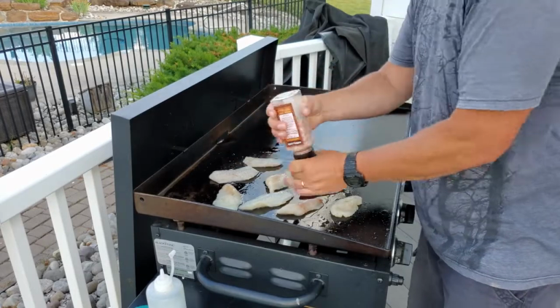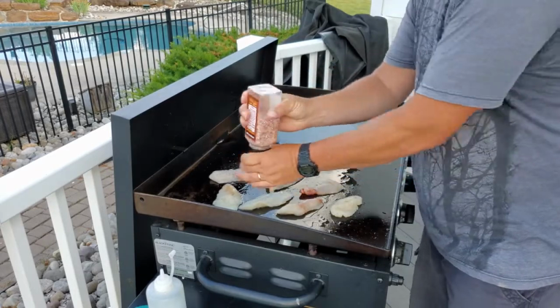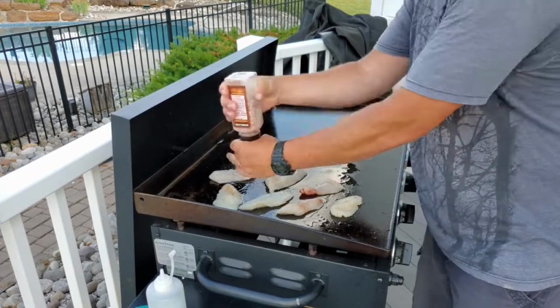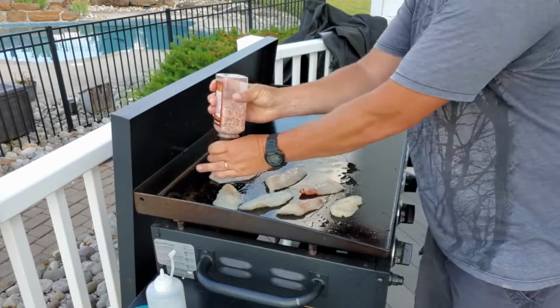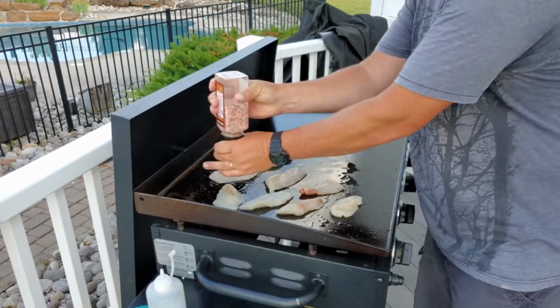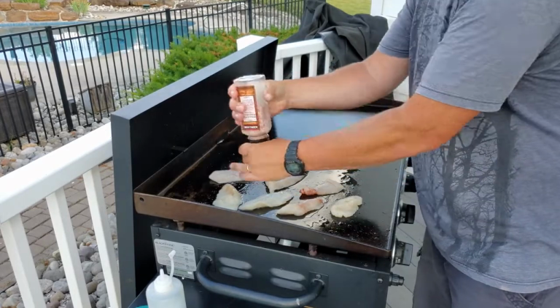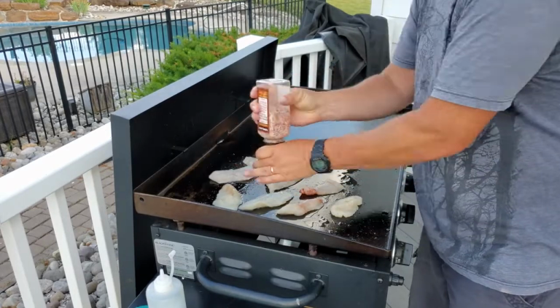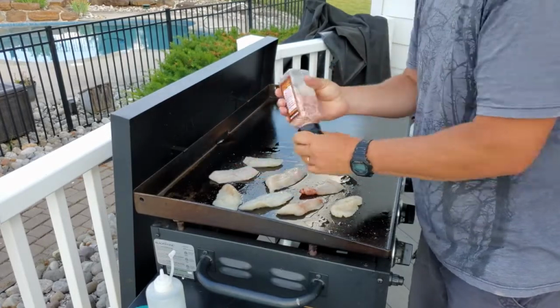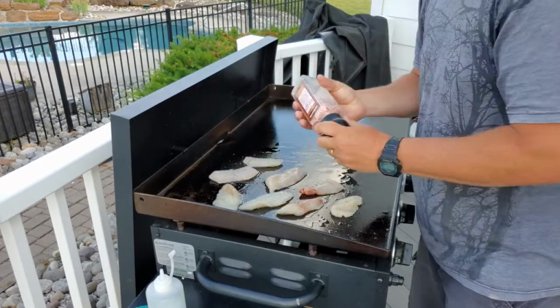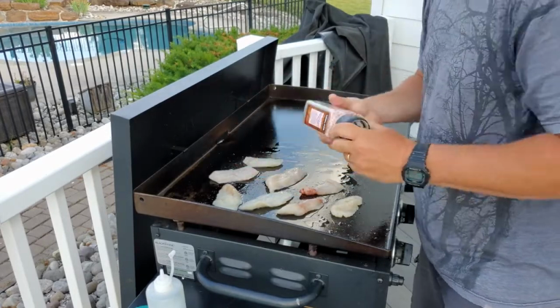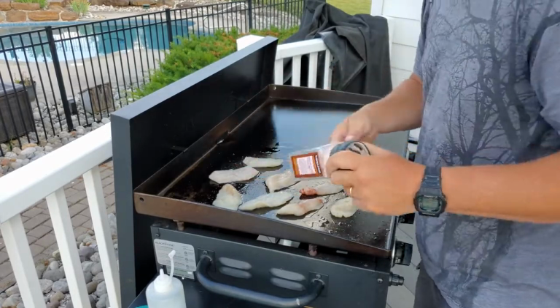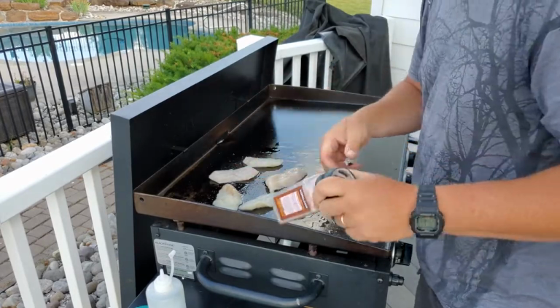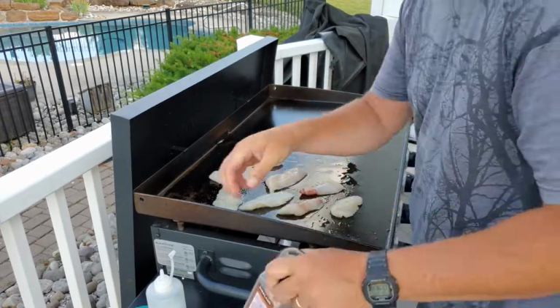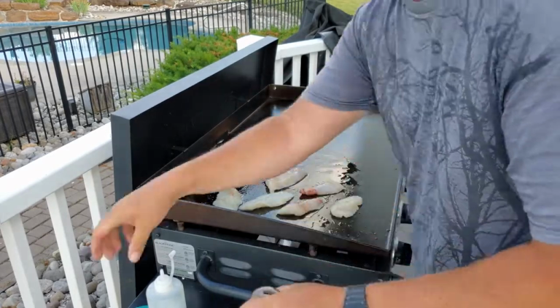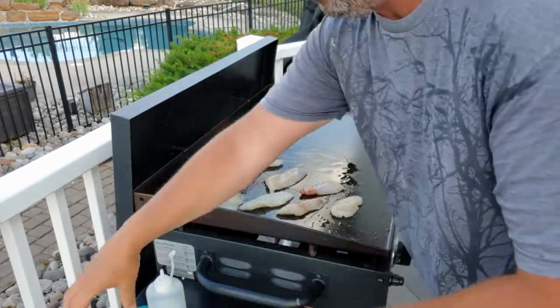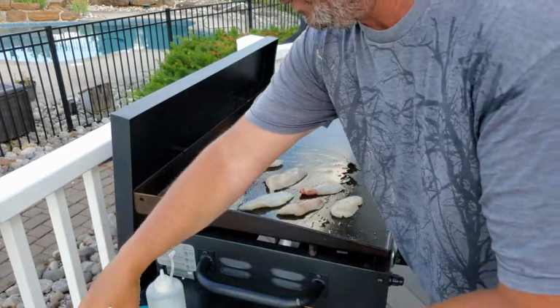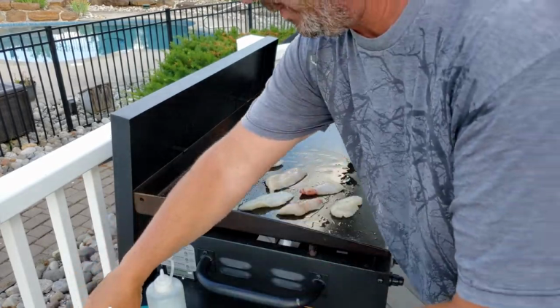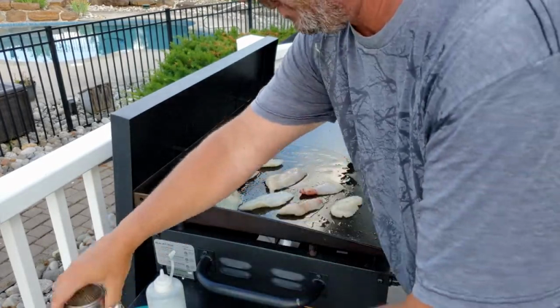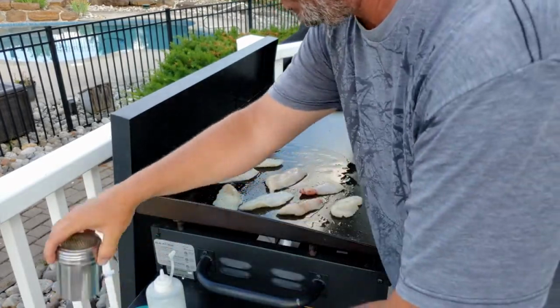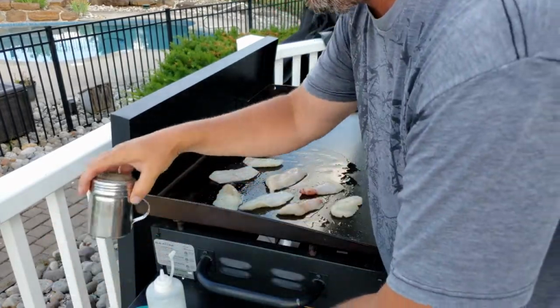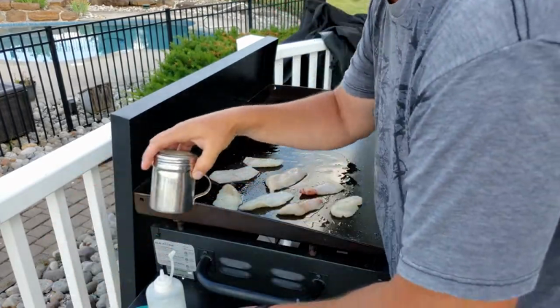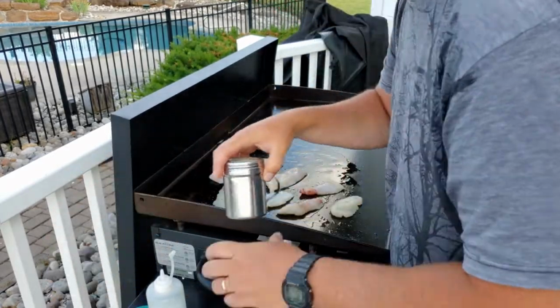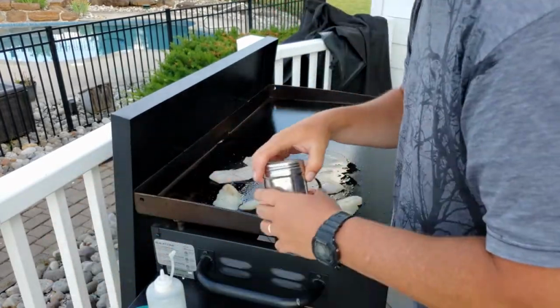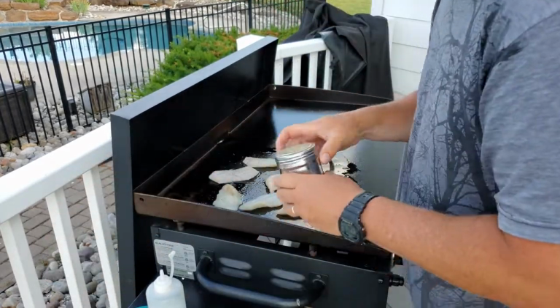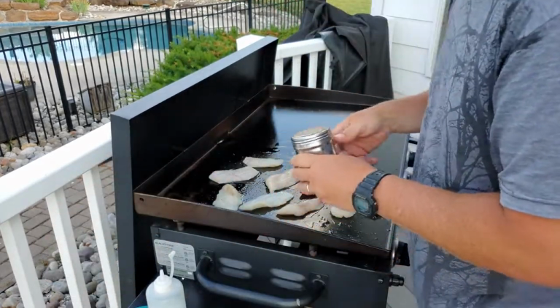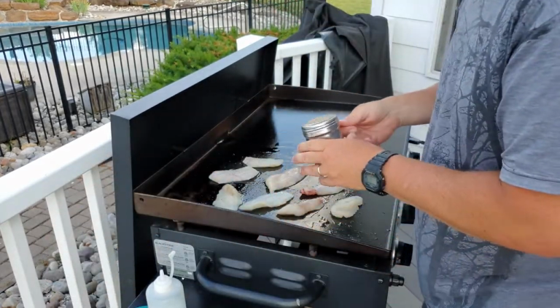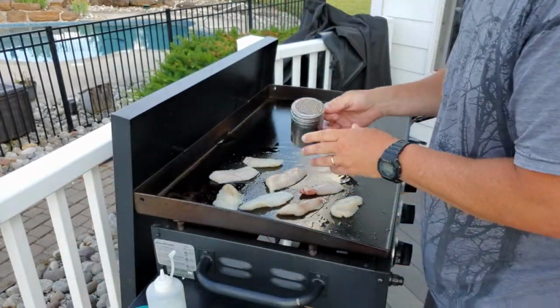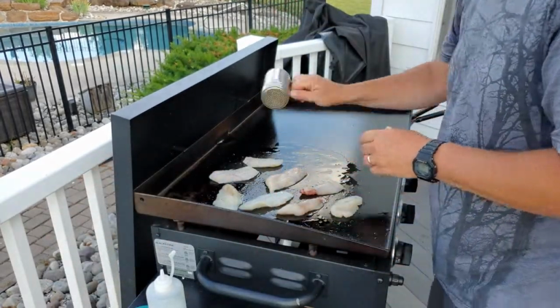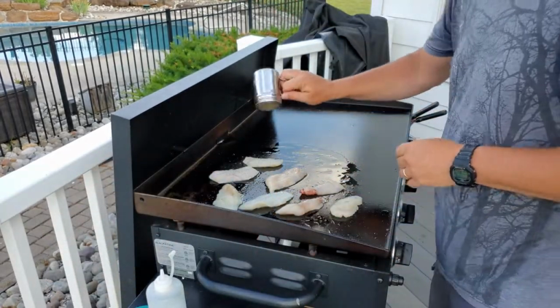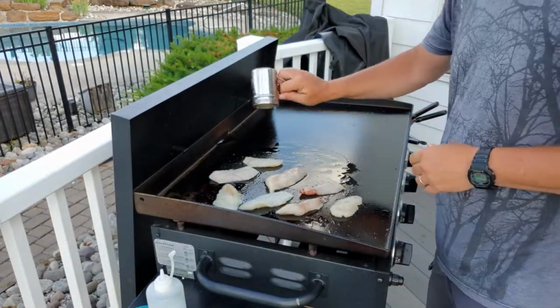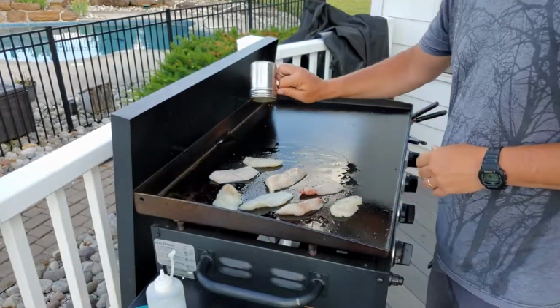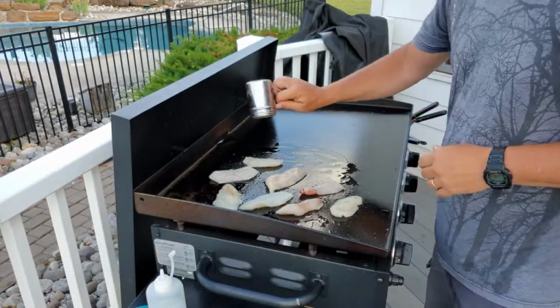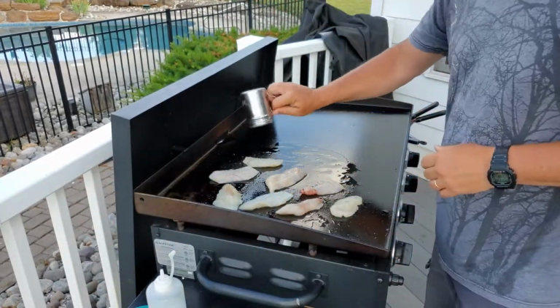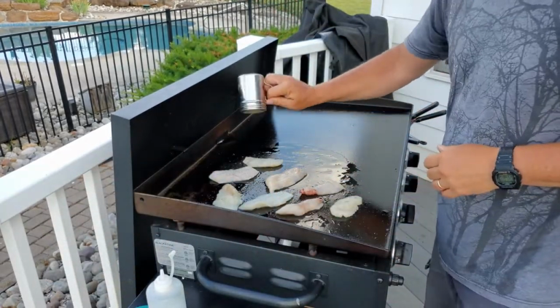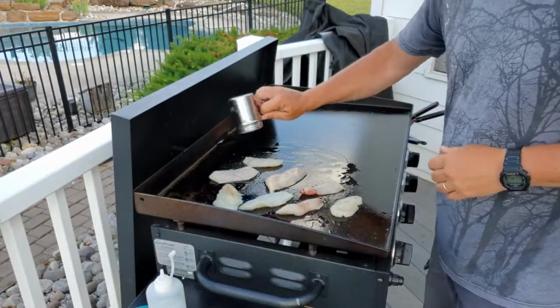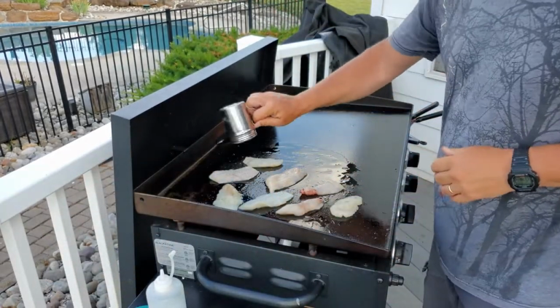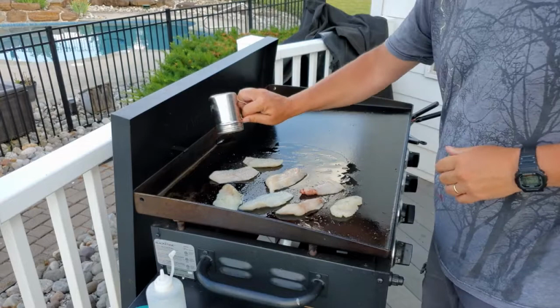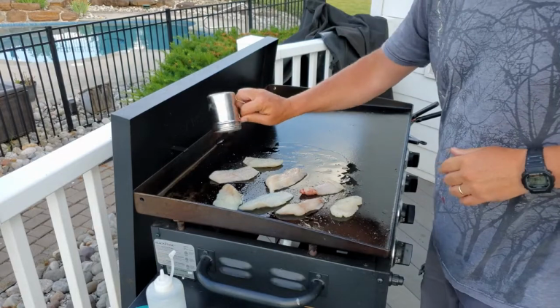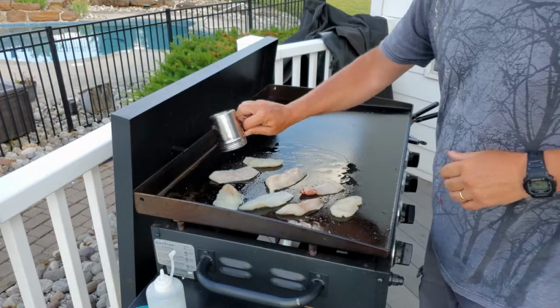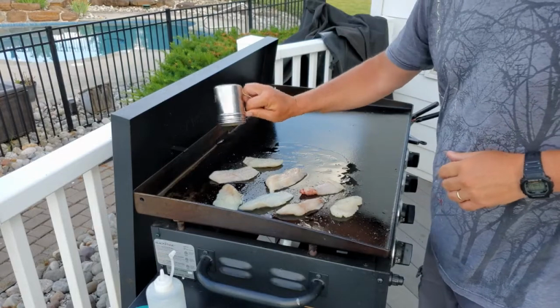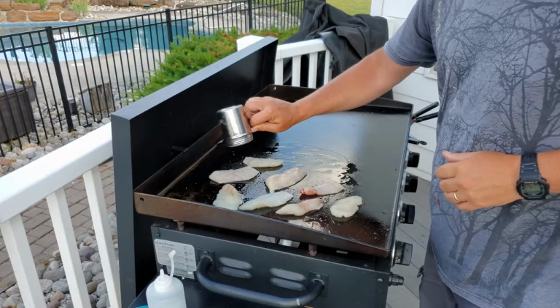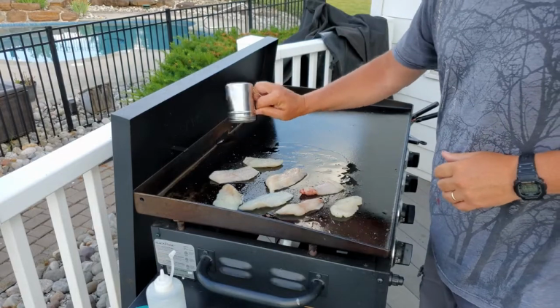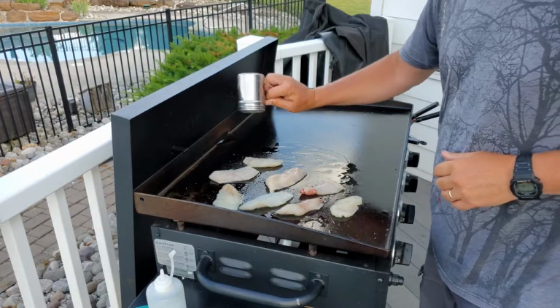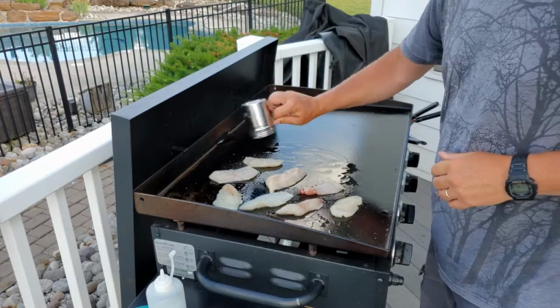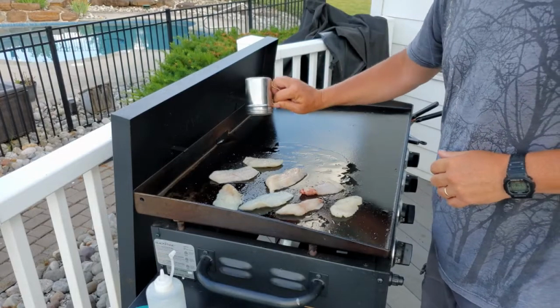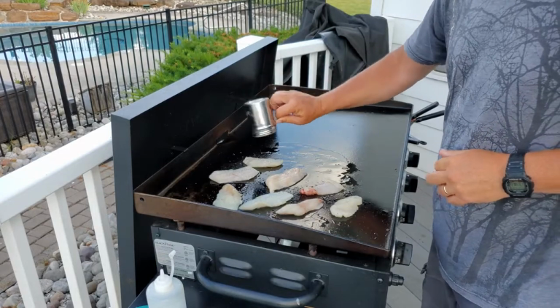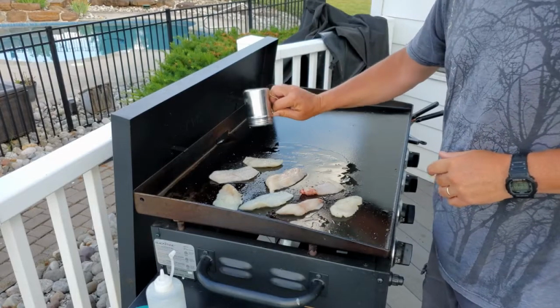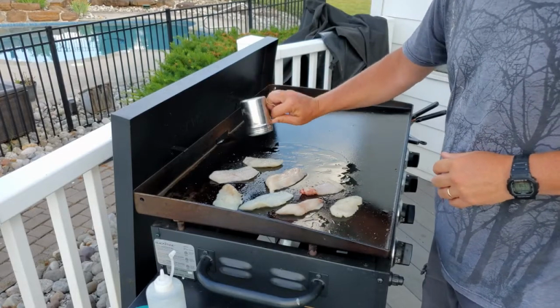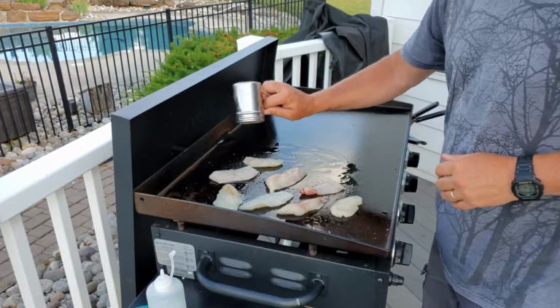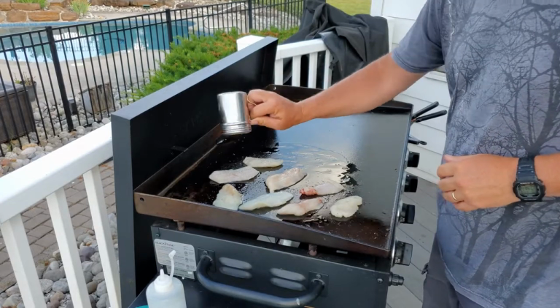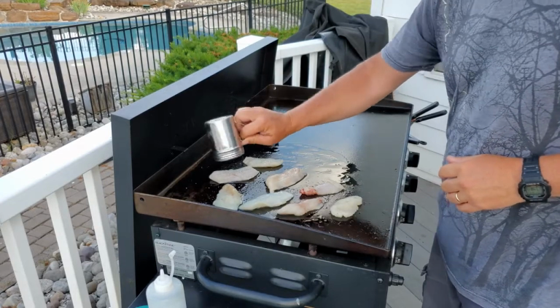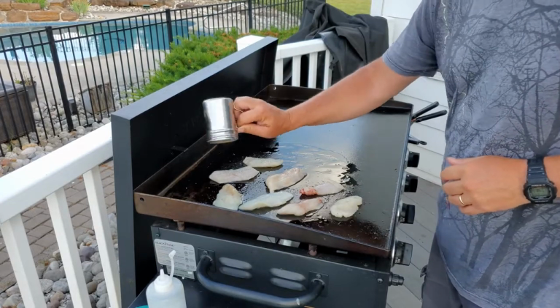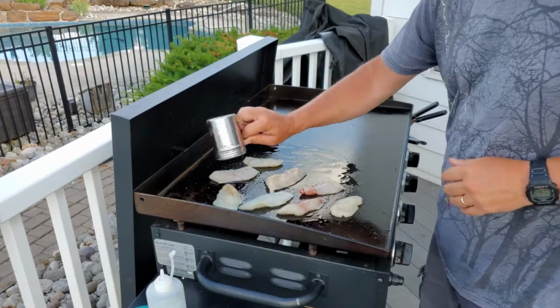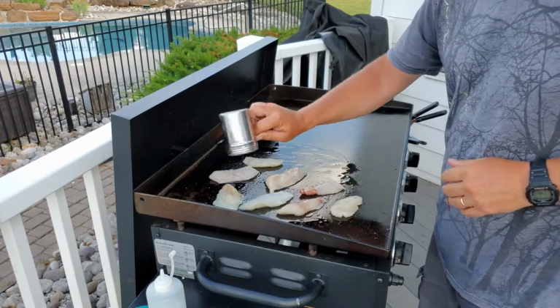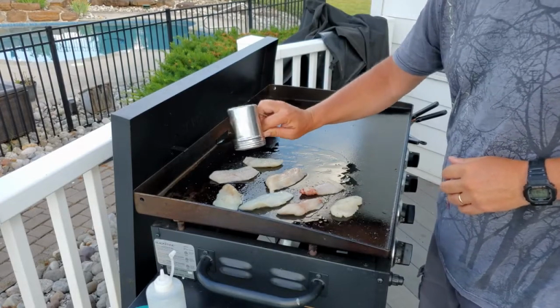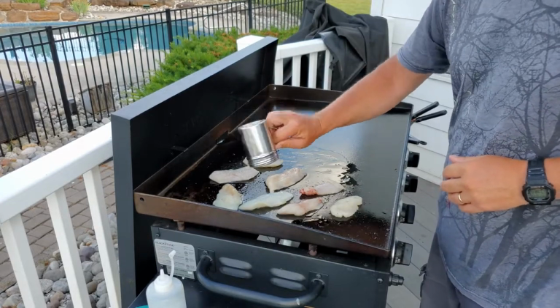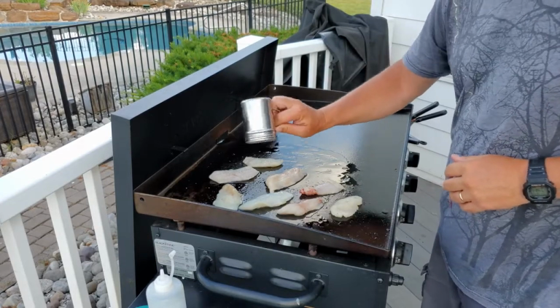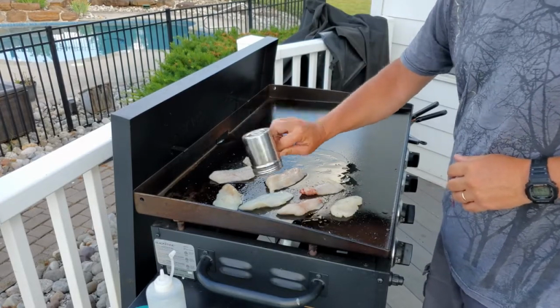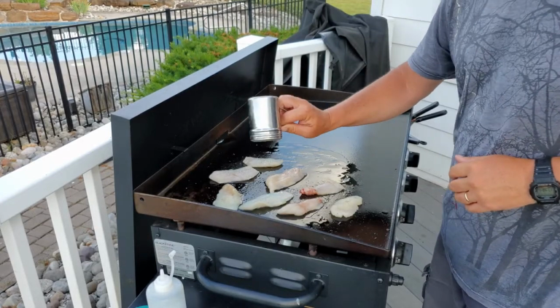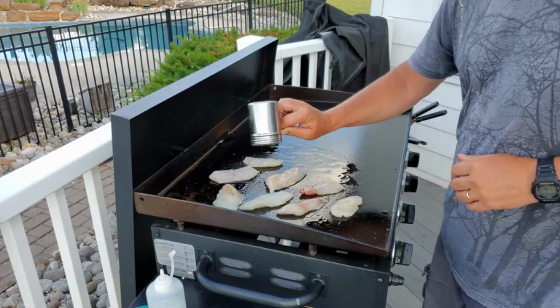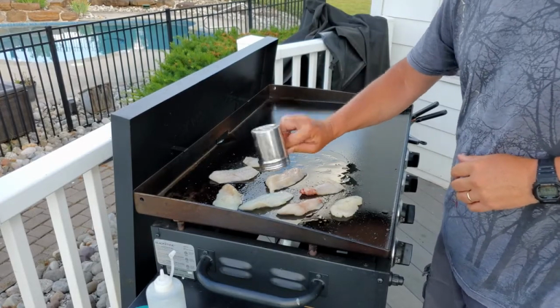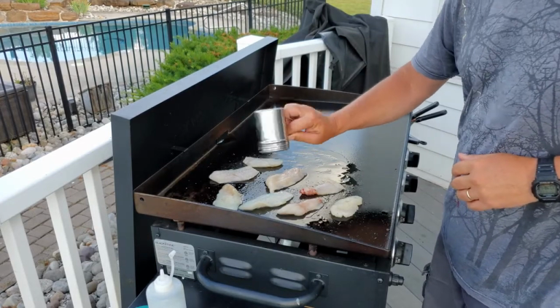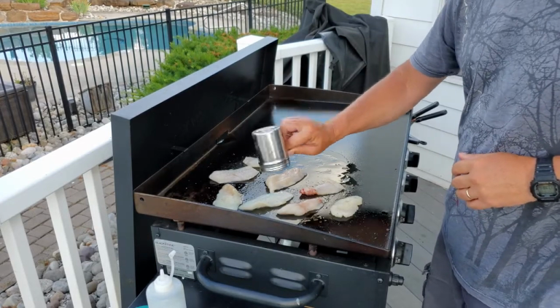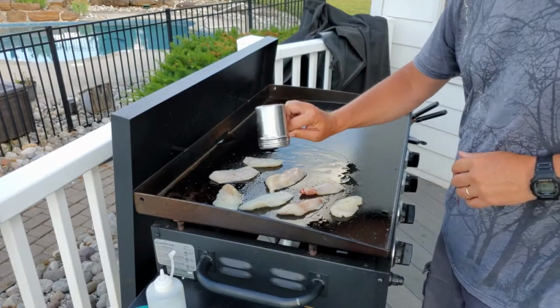Not too much. A little bit of salt, a little bit of pepper. A little bit's fine because it comes out super slow.